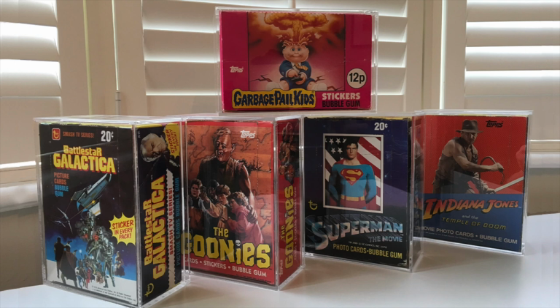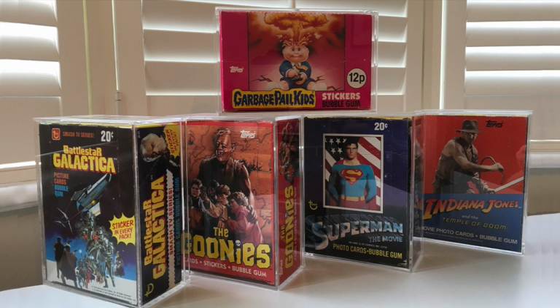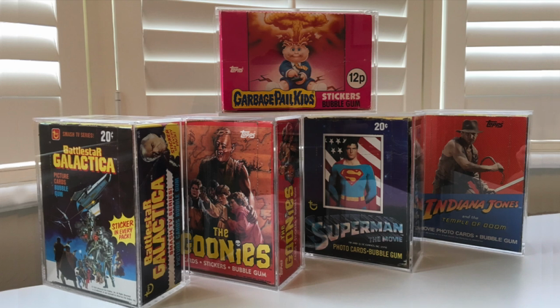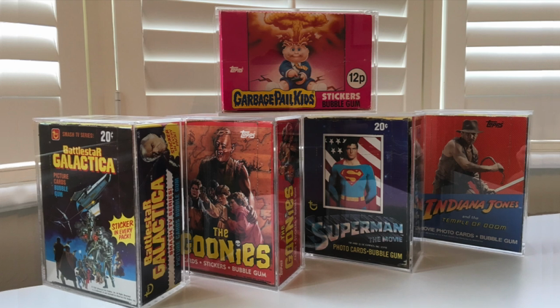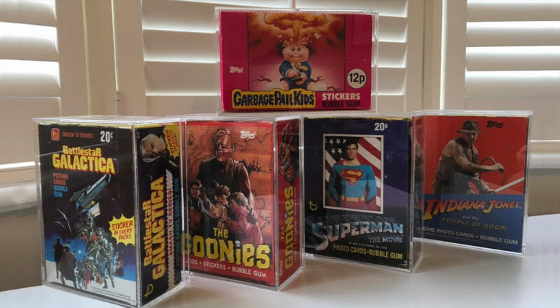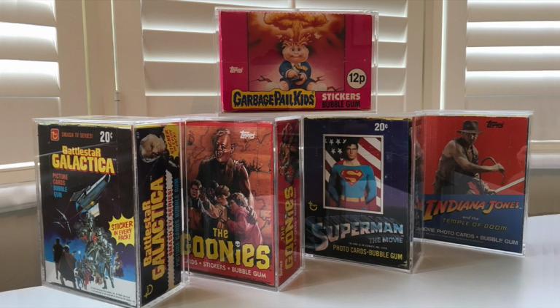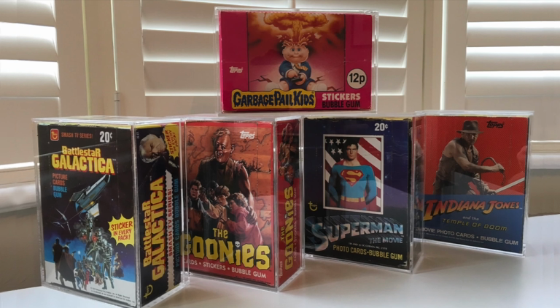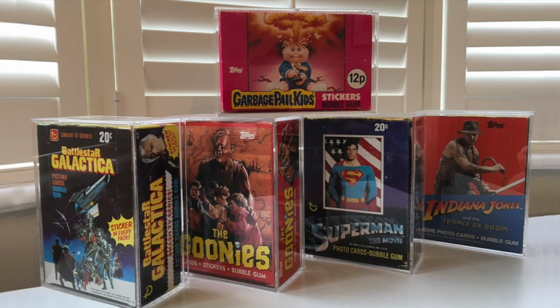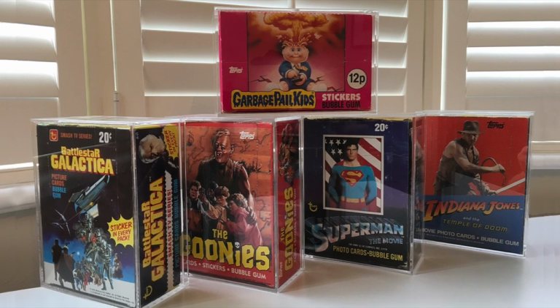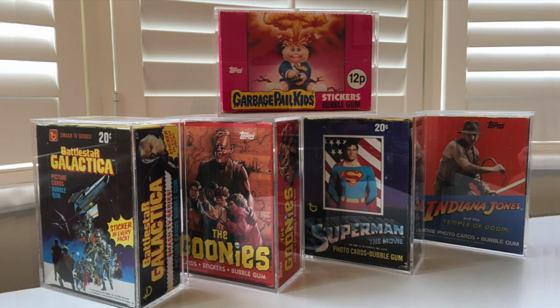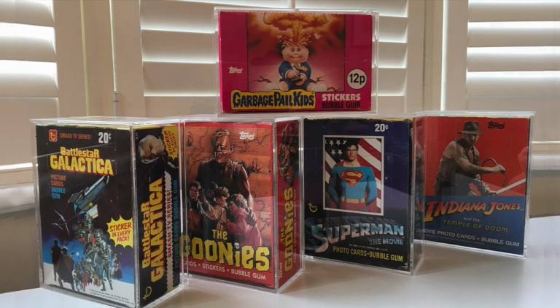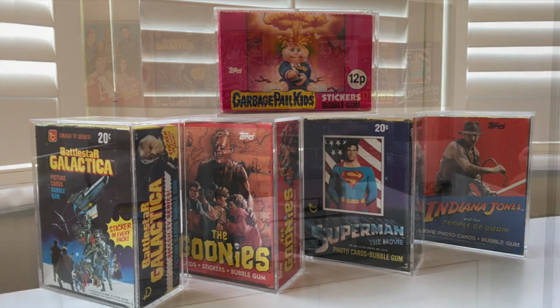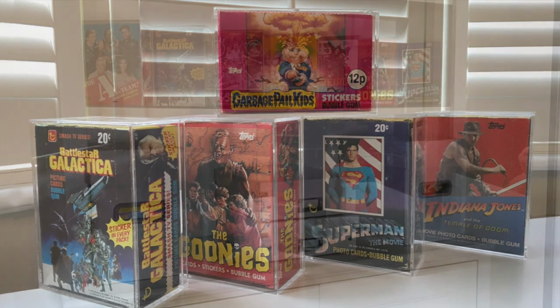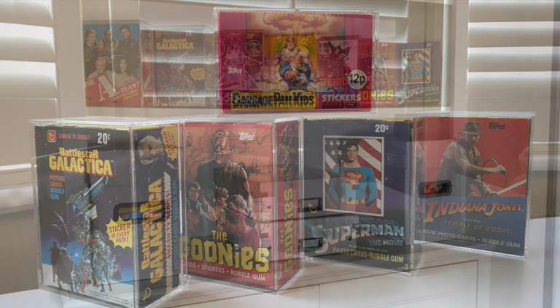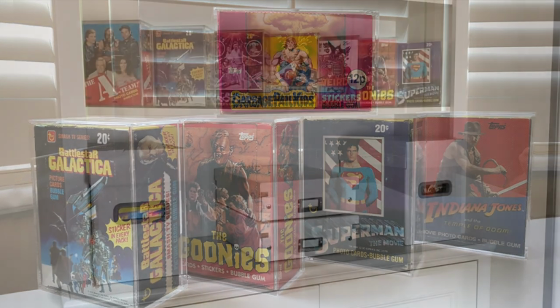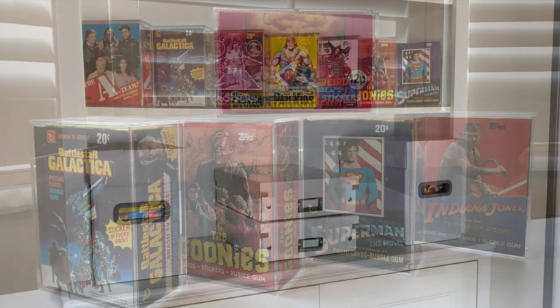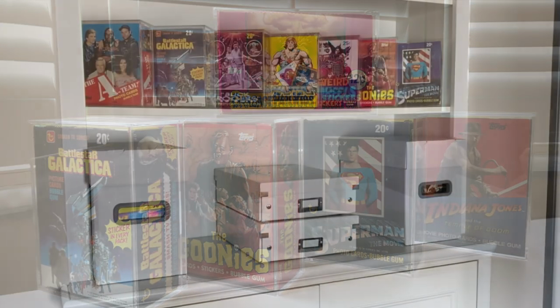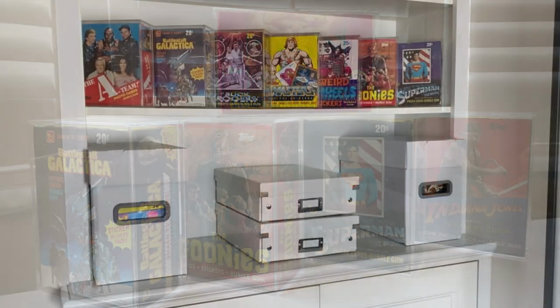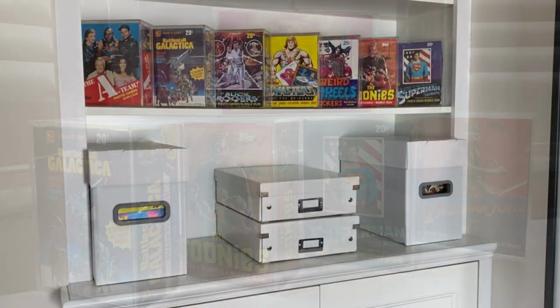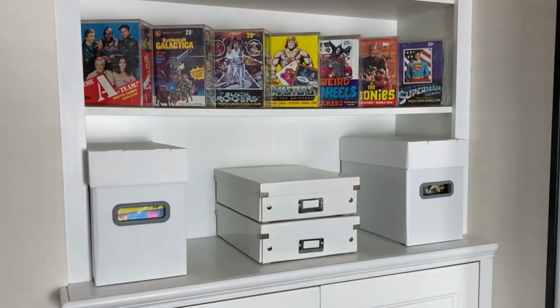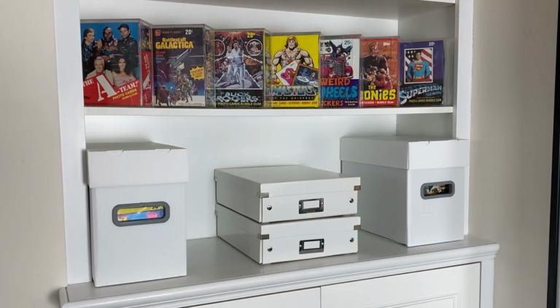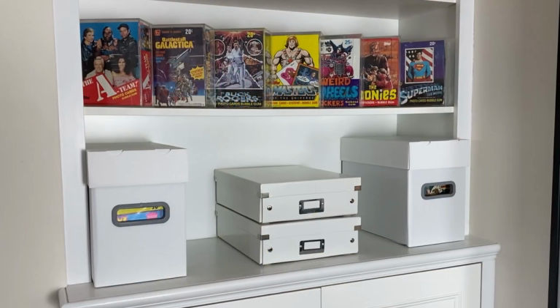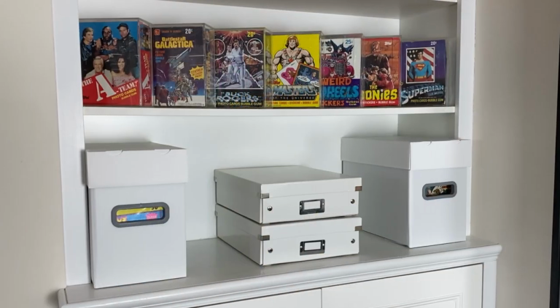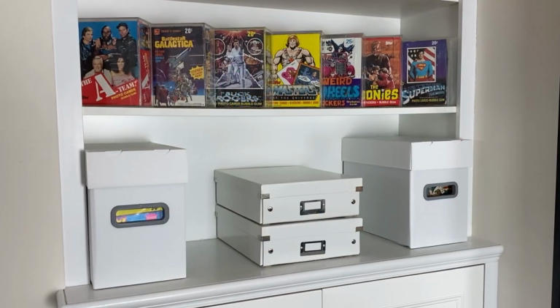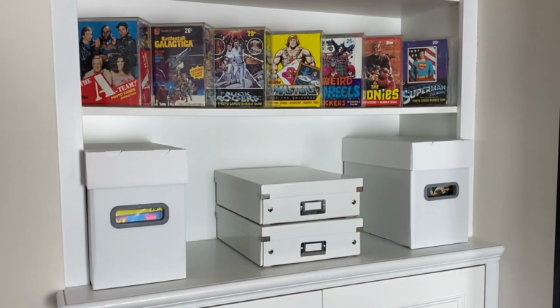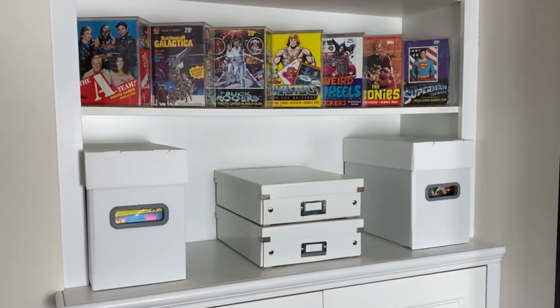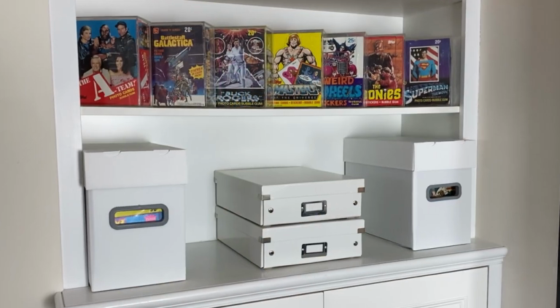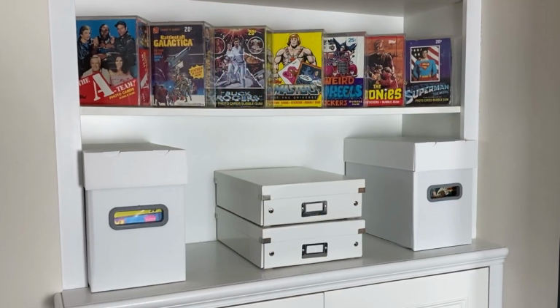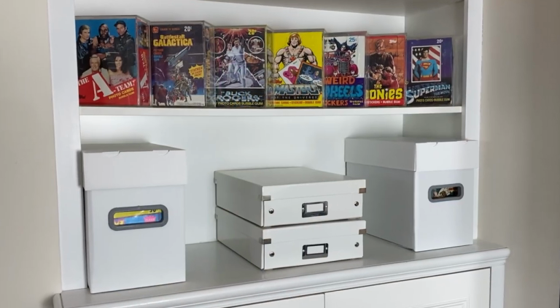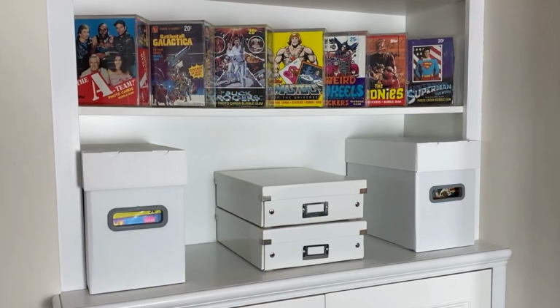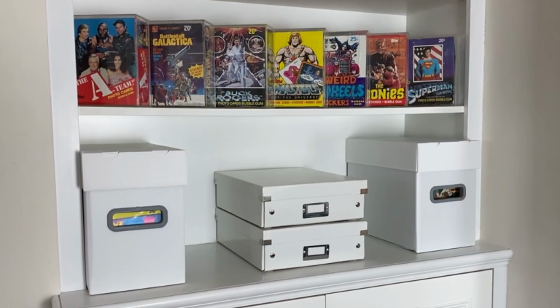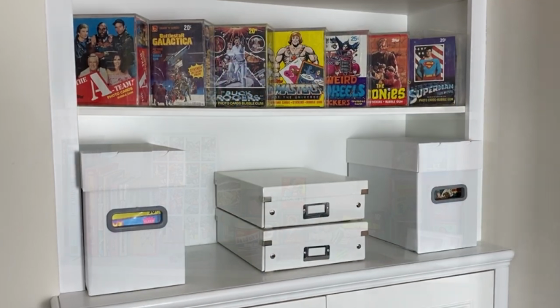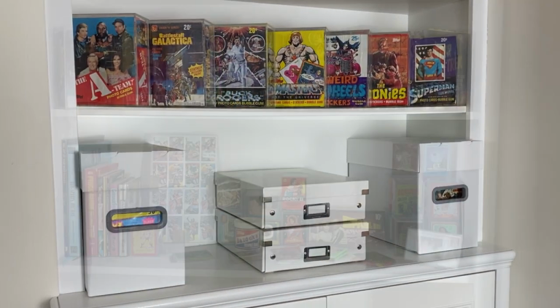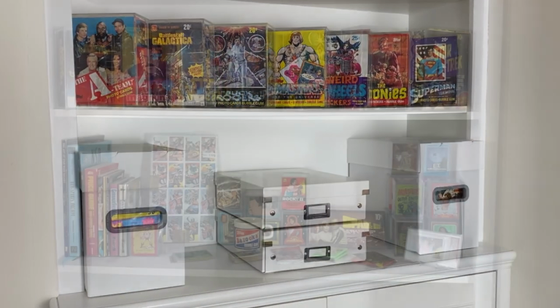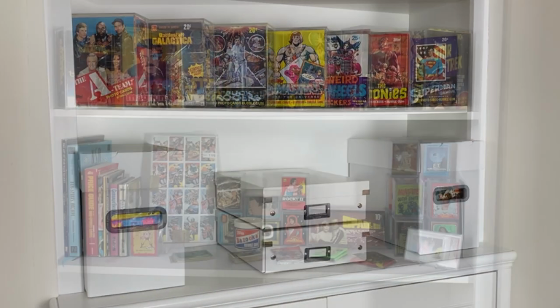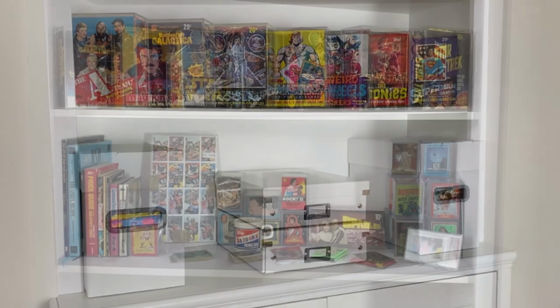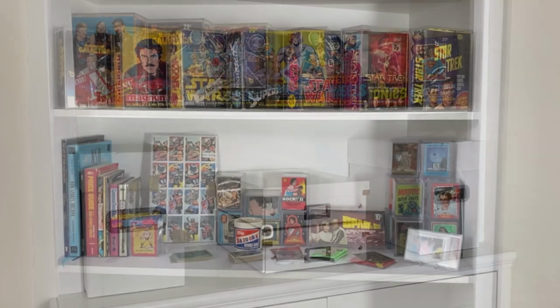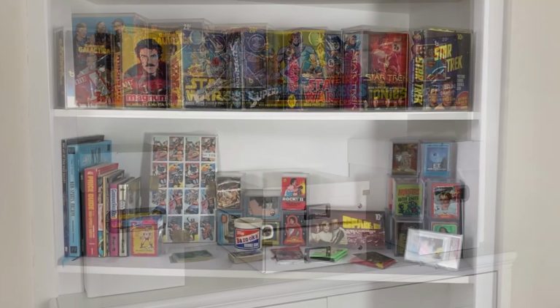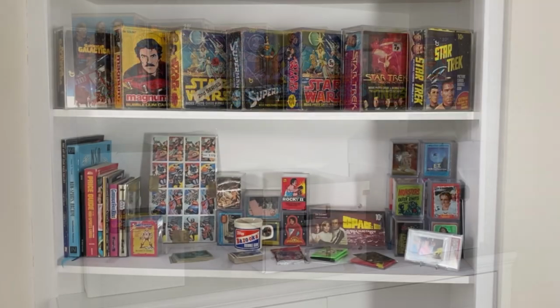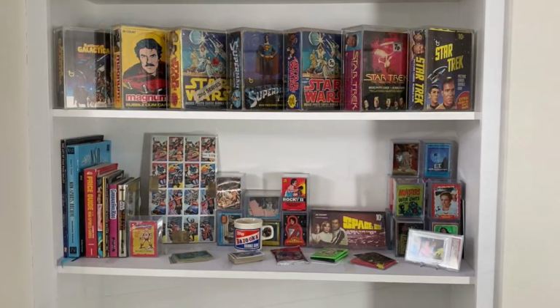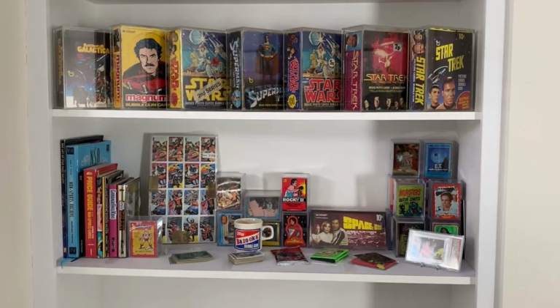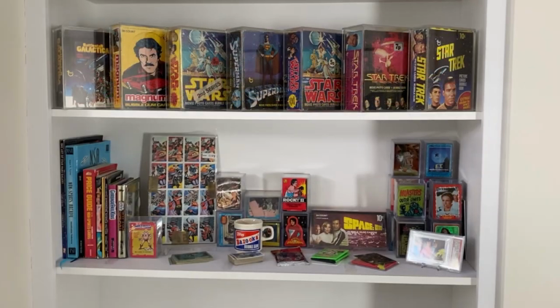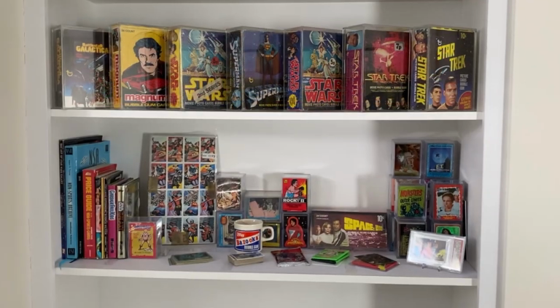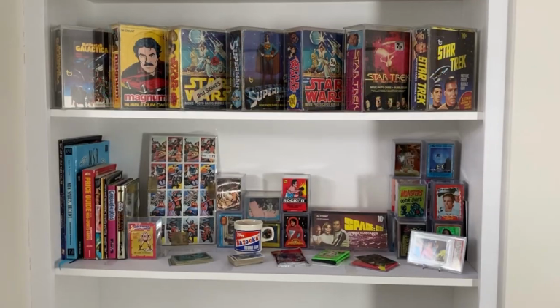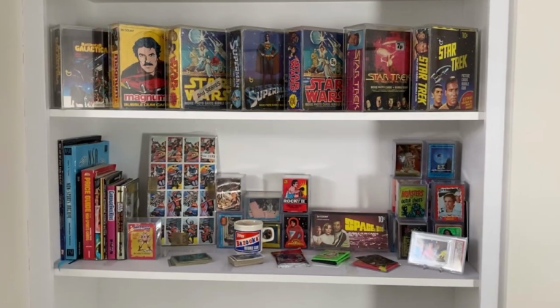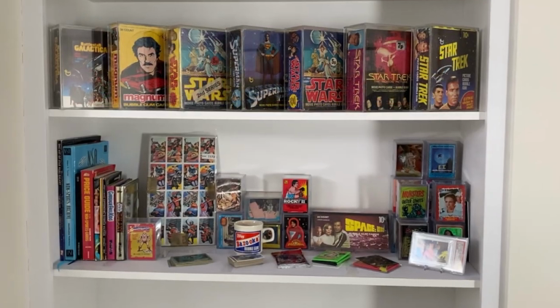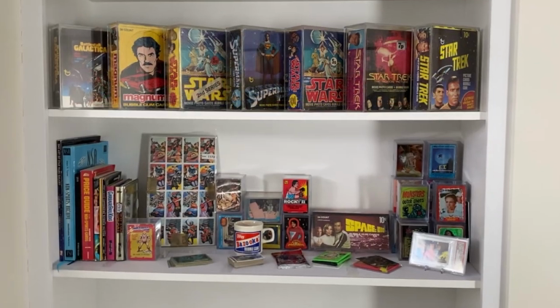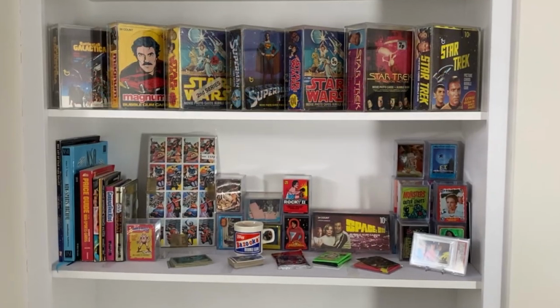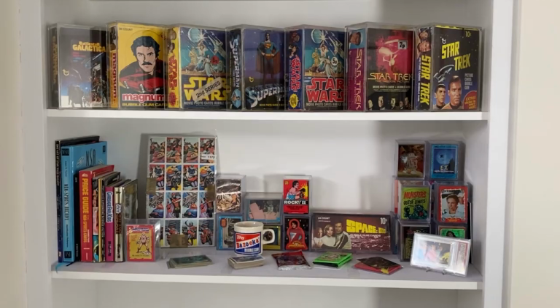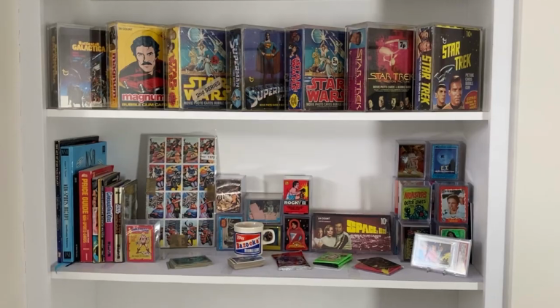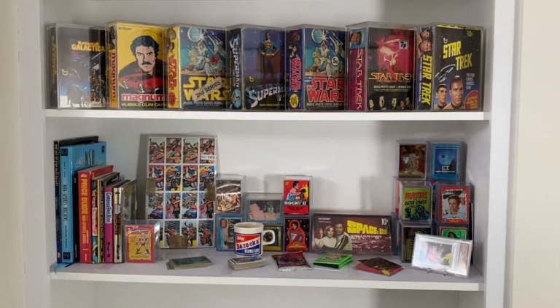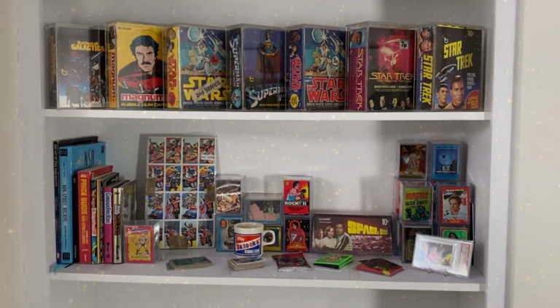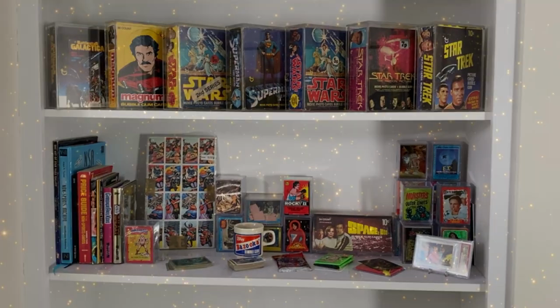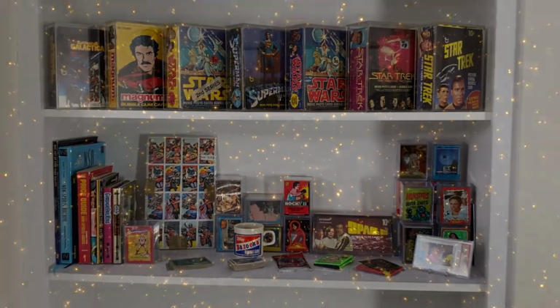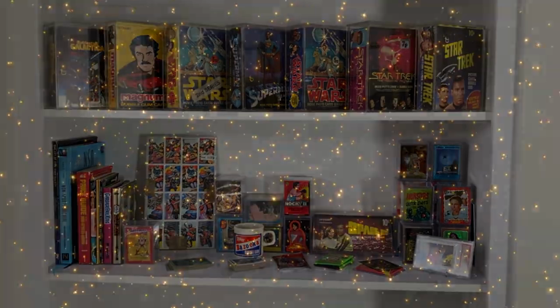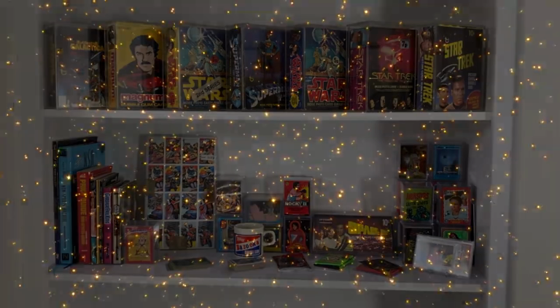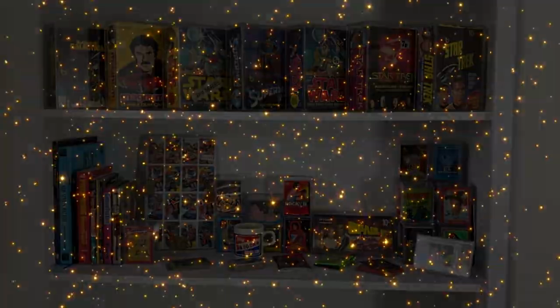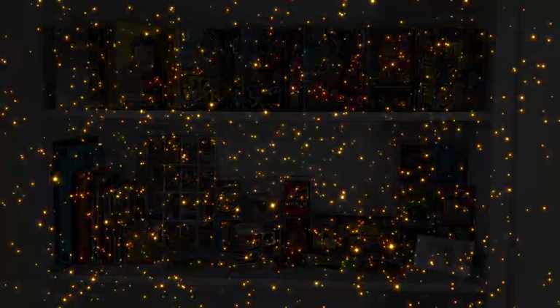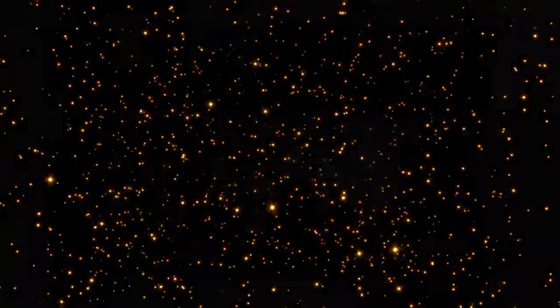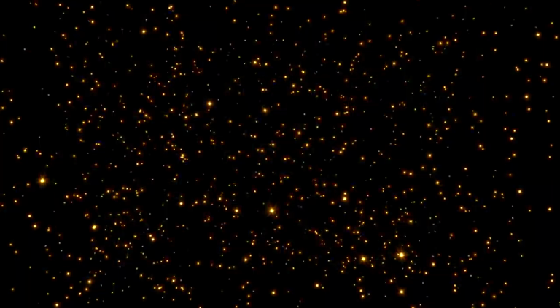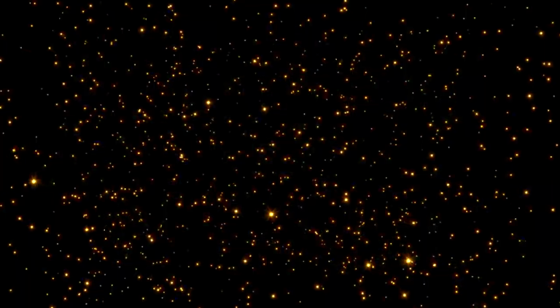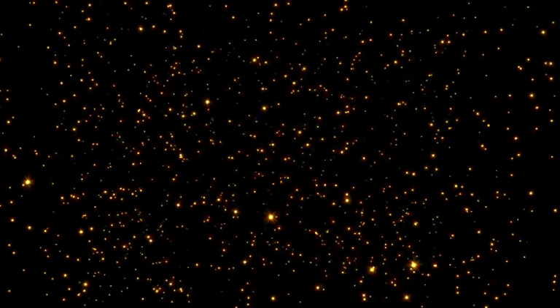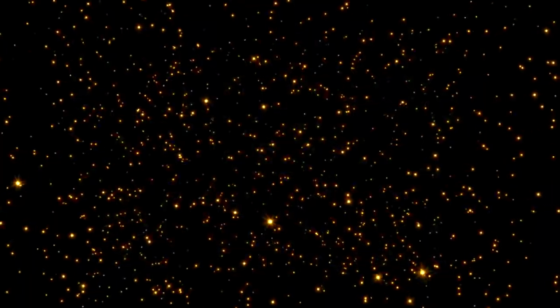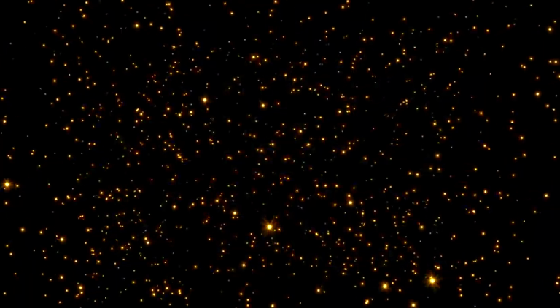Hello Wax Packers and welcome to Wax Packing. This time I'd like to show you how I store and display my Wax Pack collection.